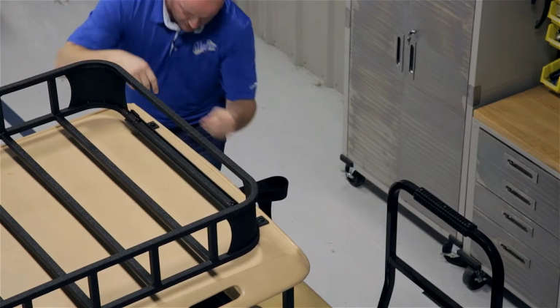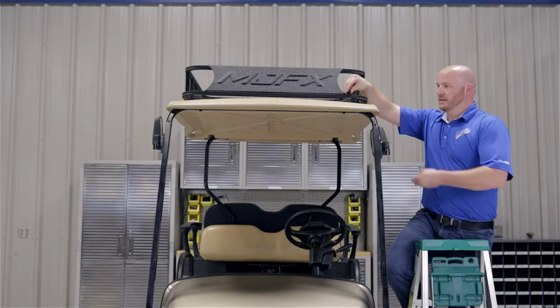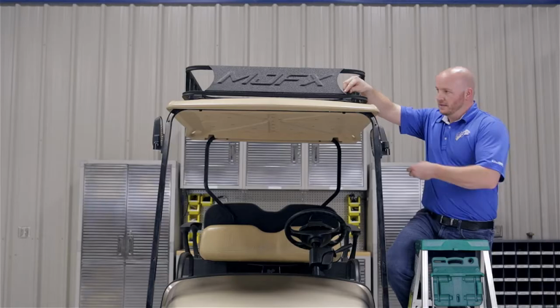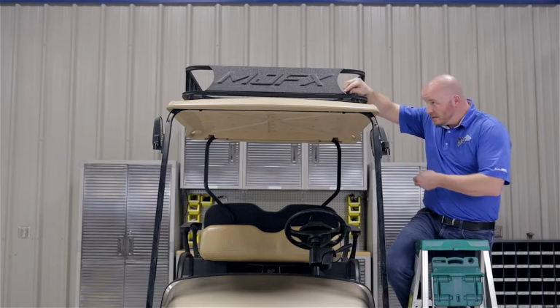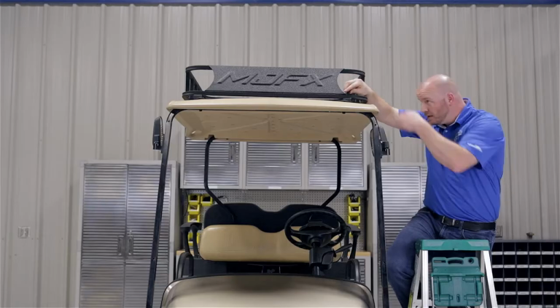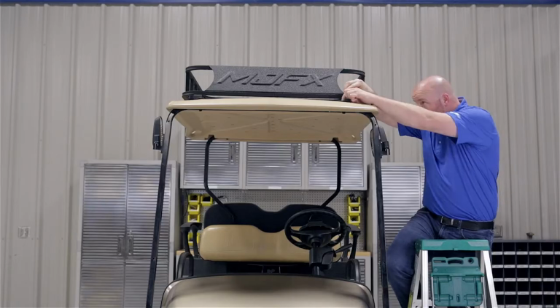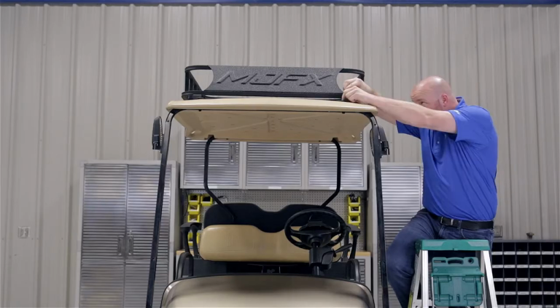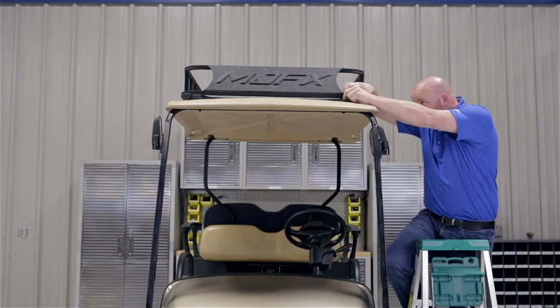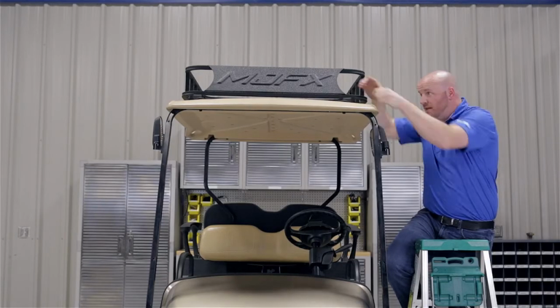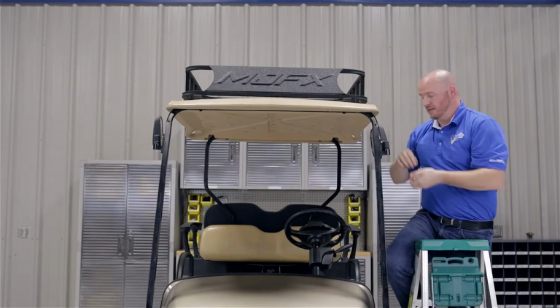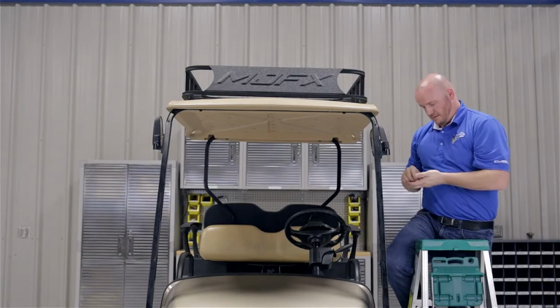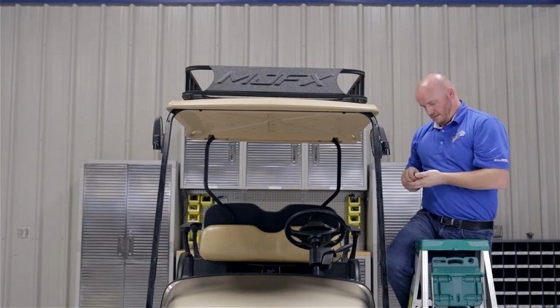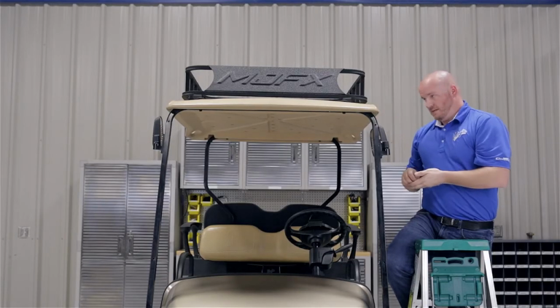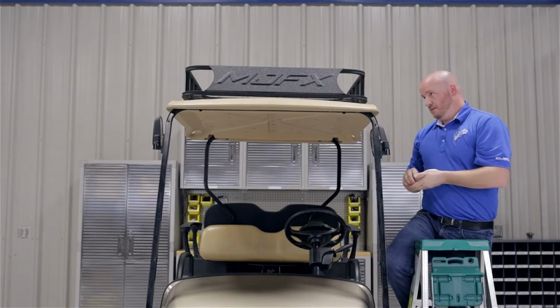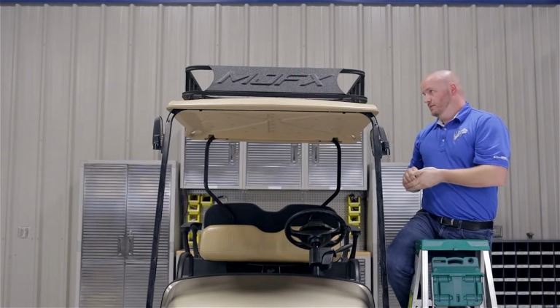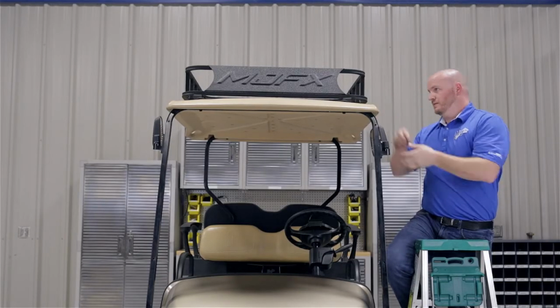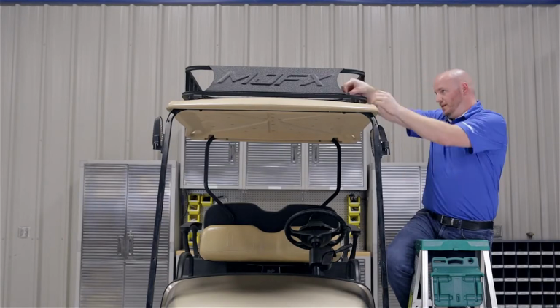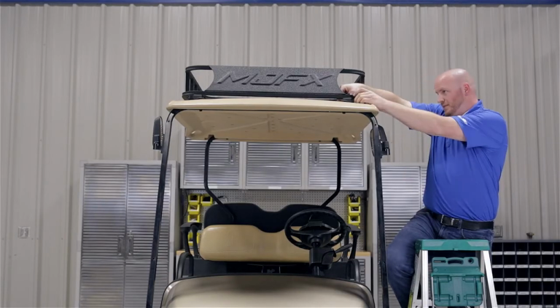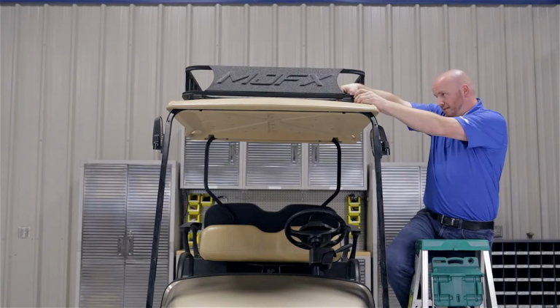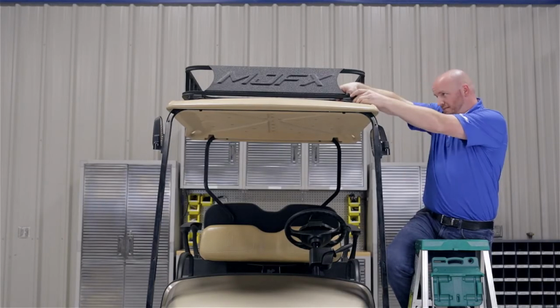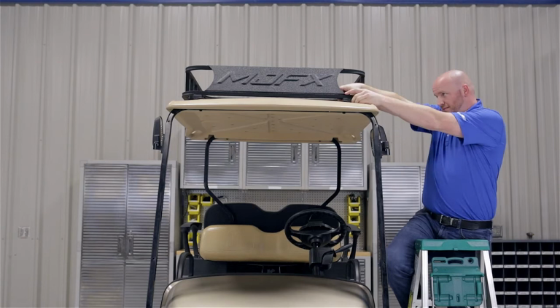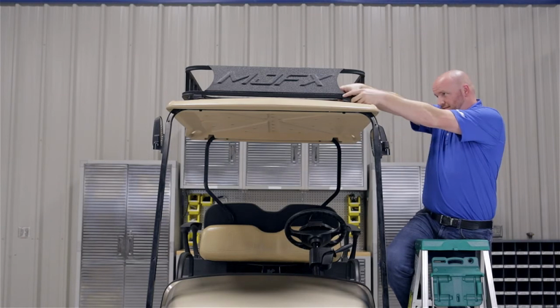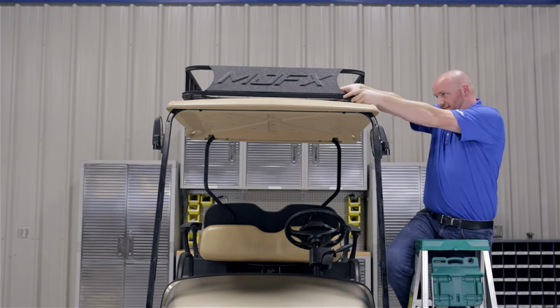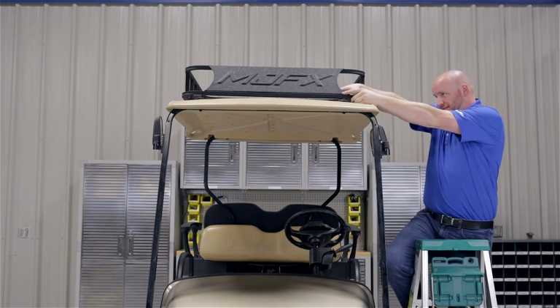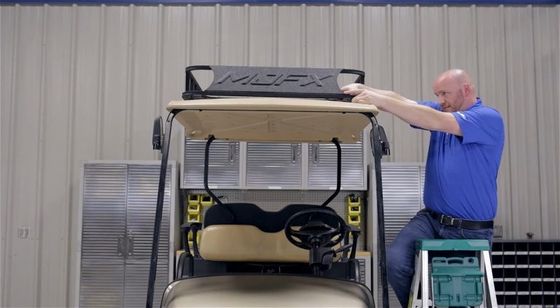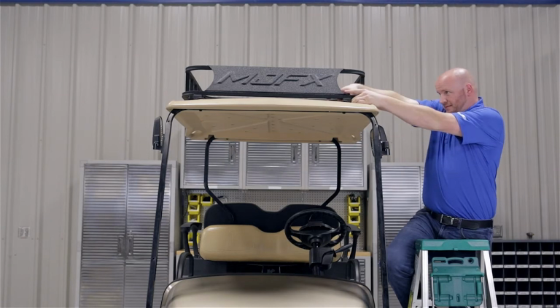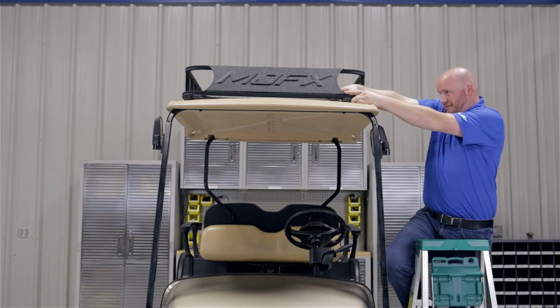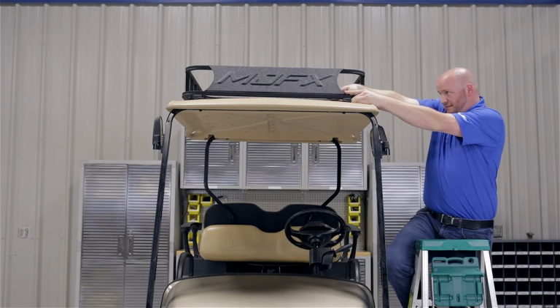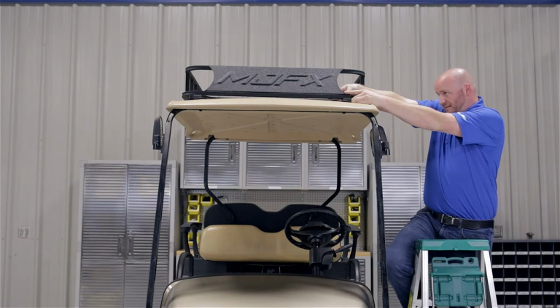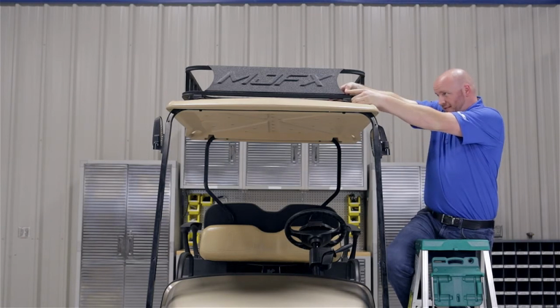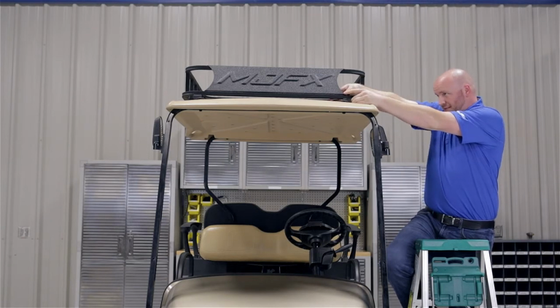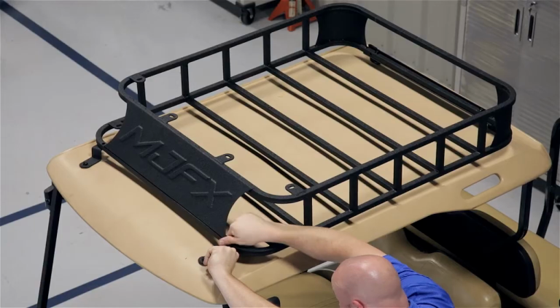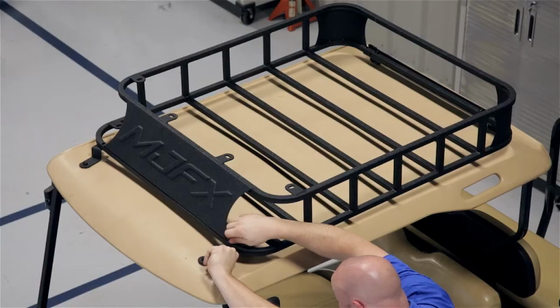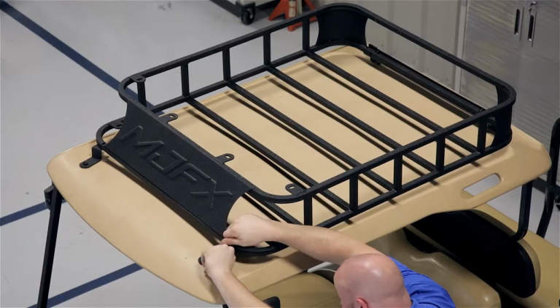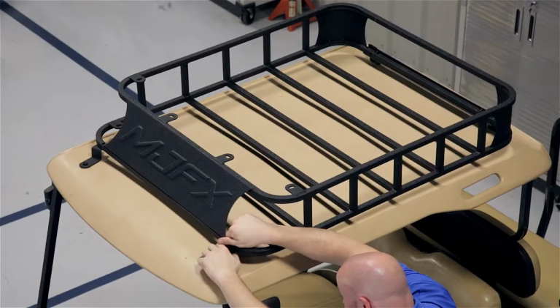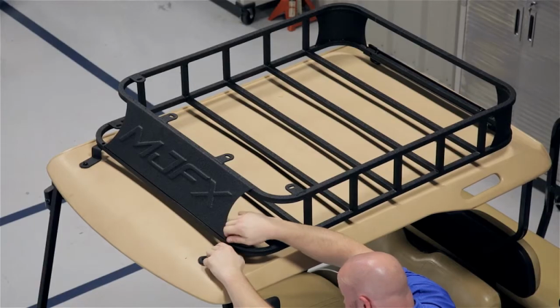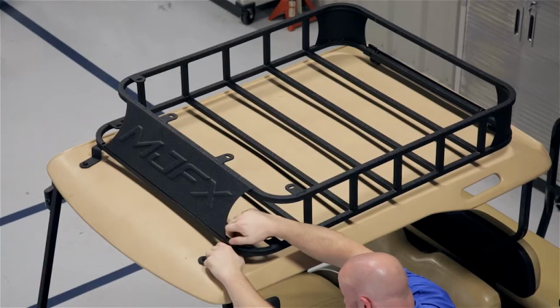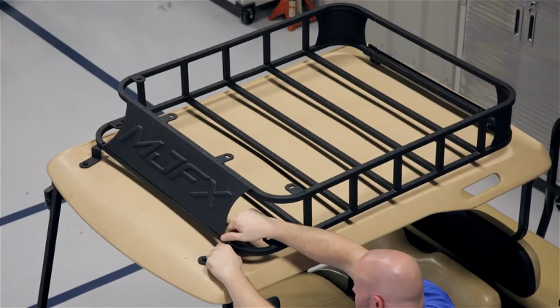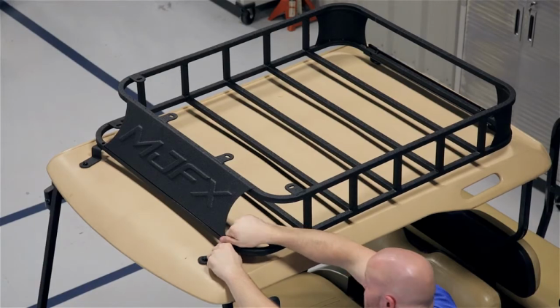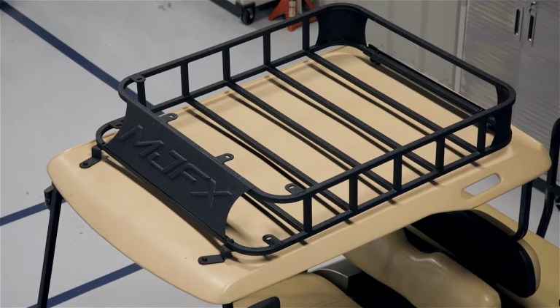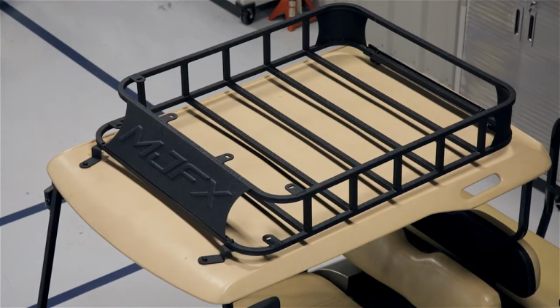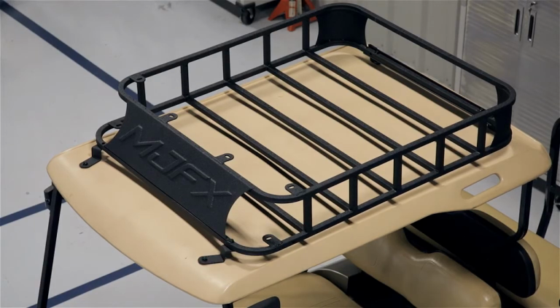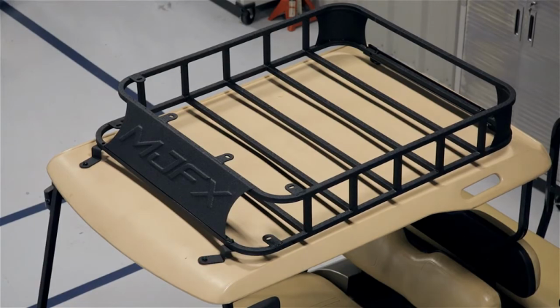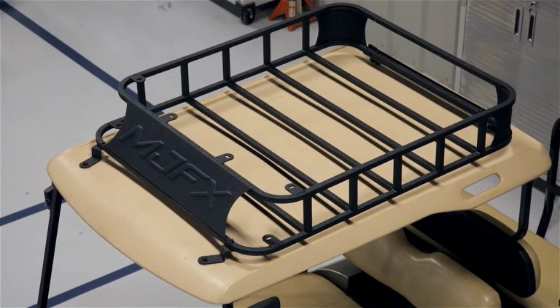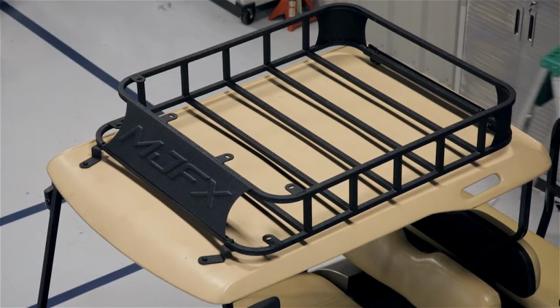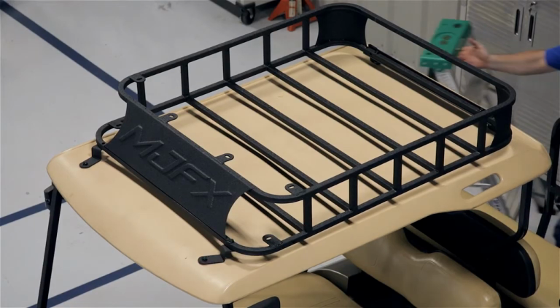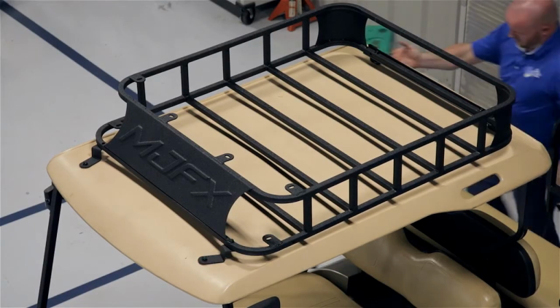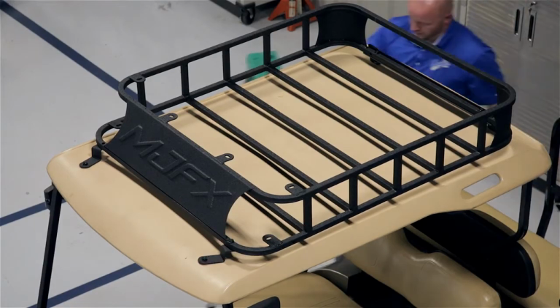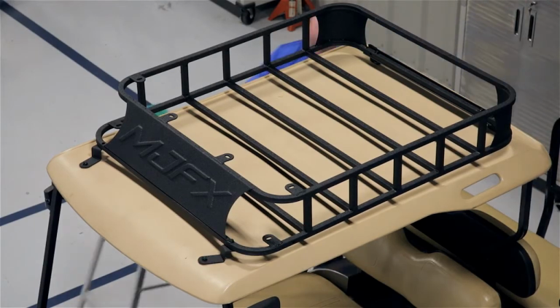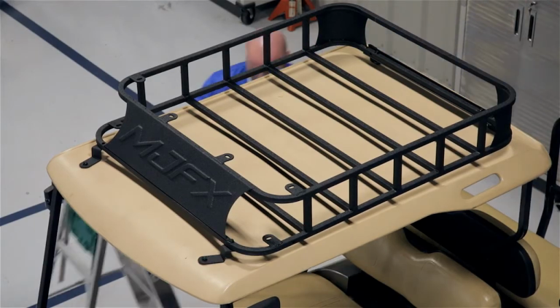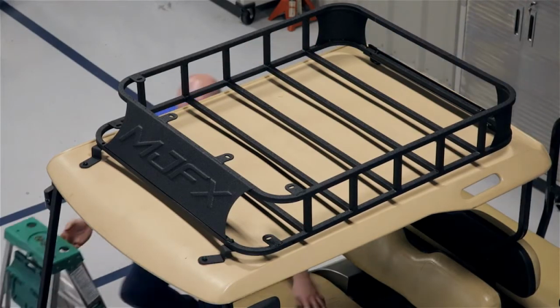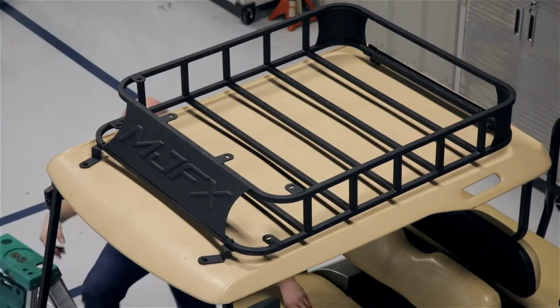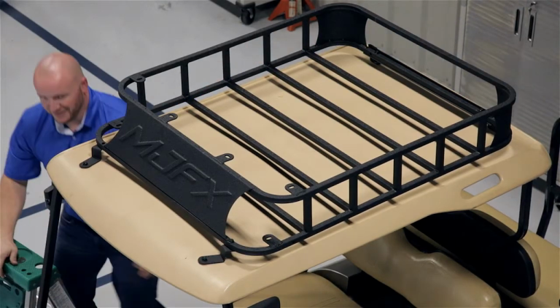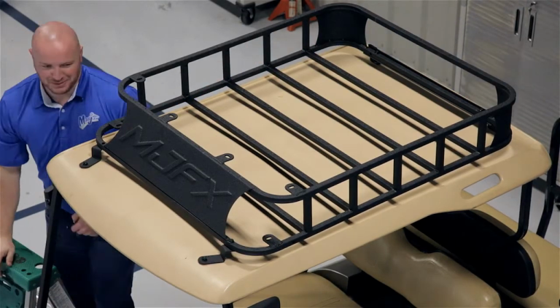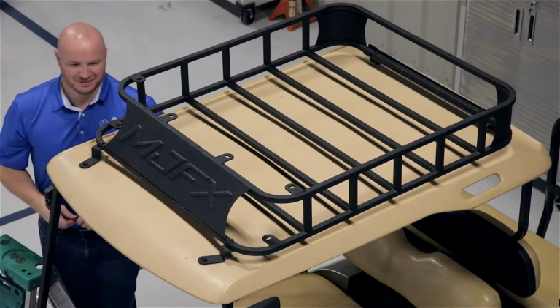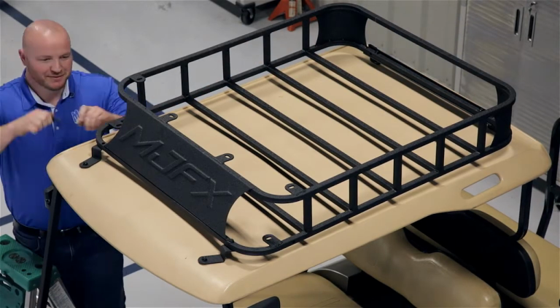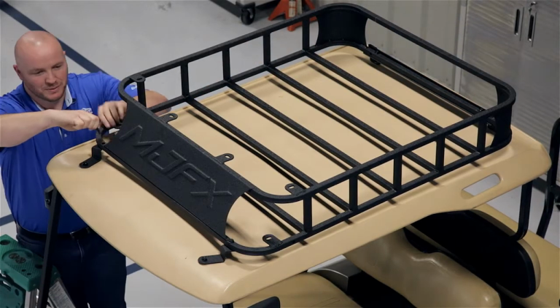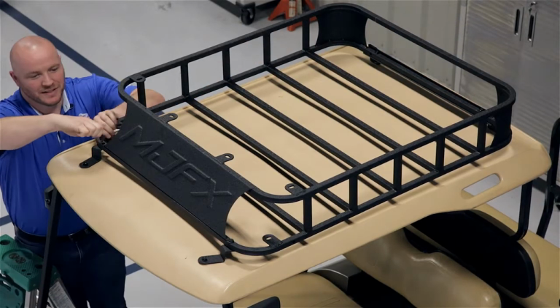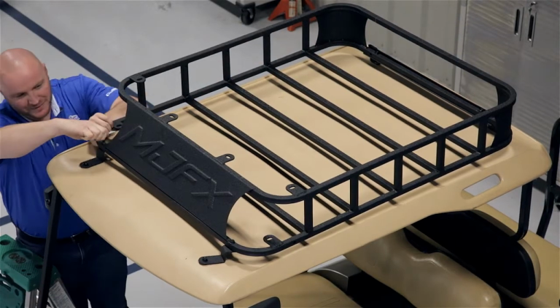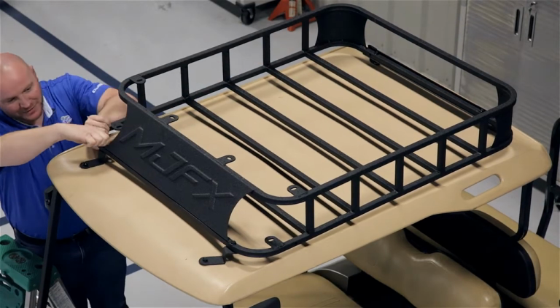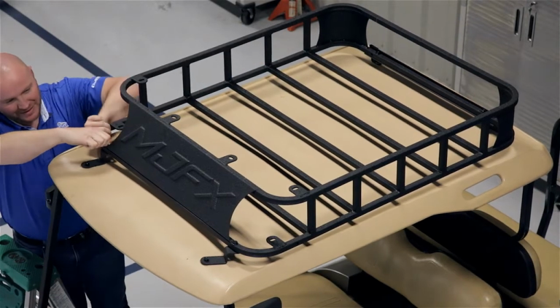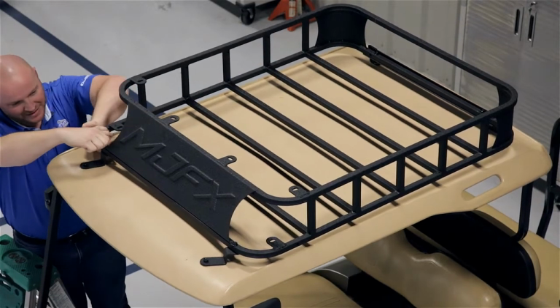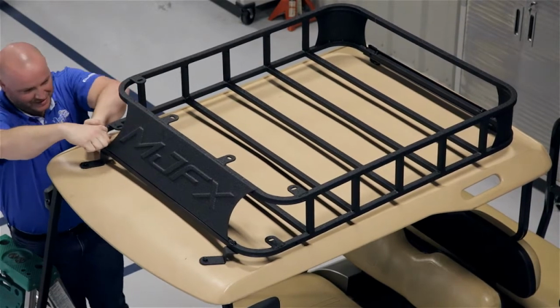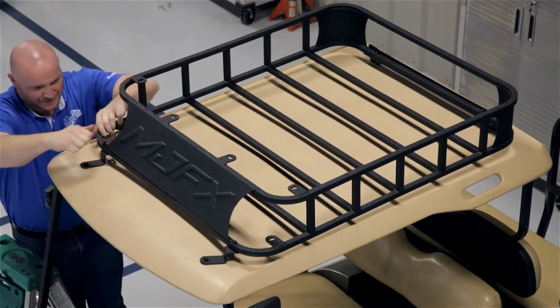With the remaining 8x40mm bolts, you can secure your front brackets to the roof rack, but hand tighten.